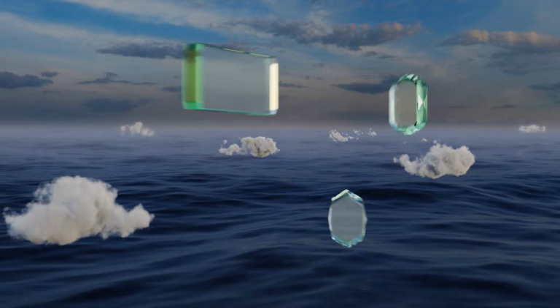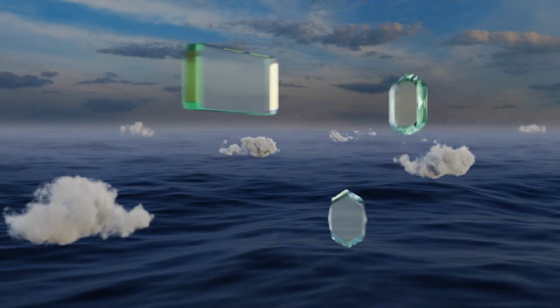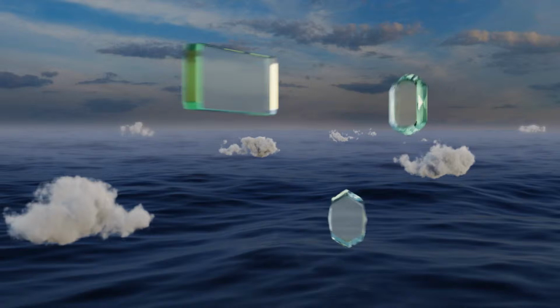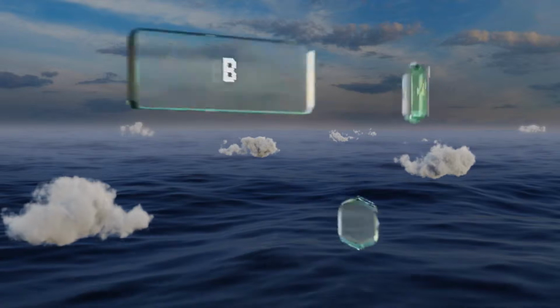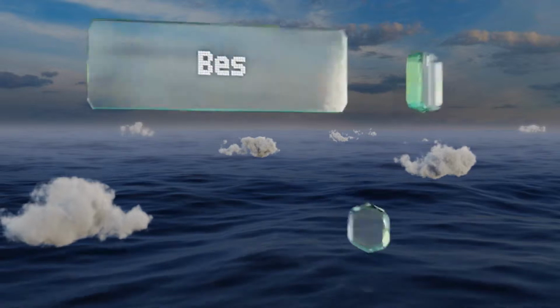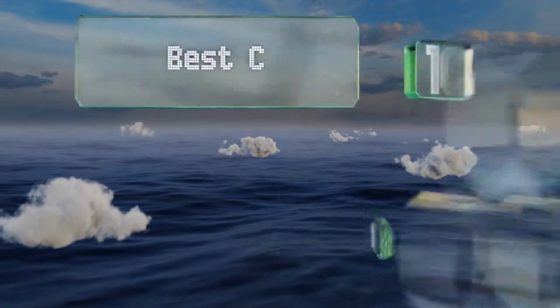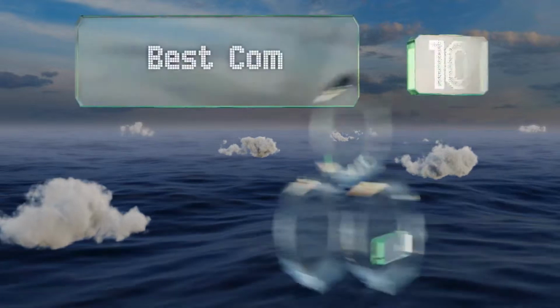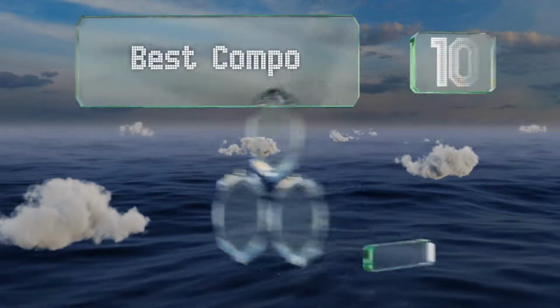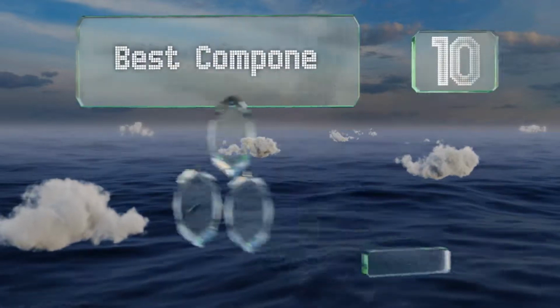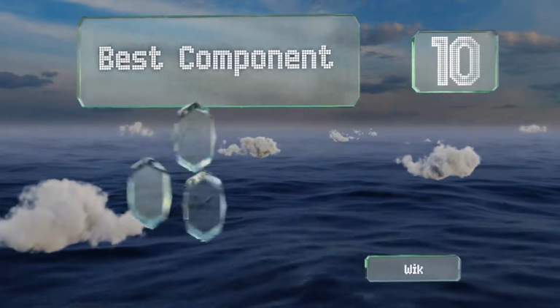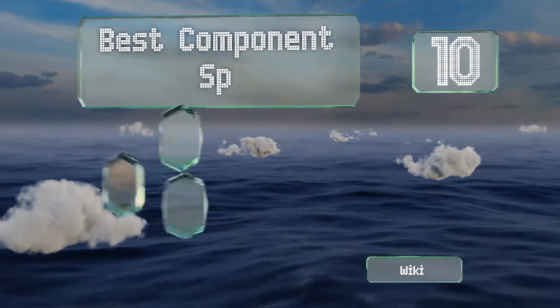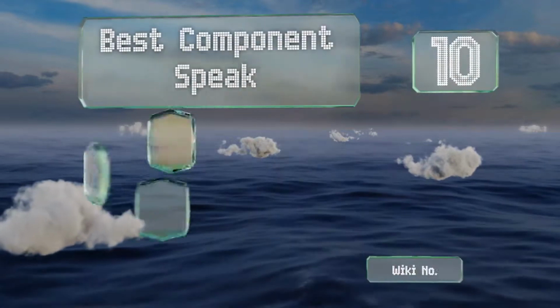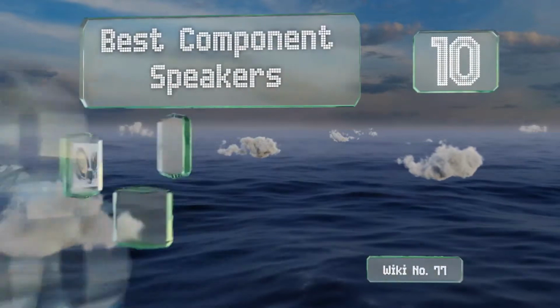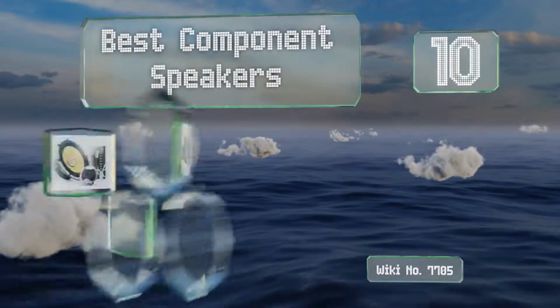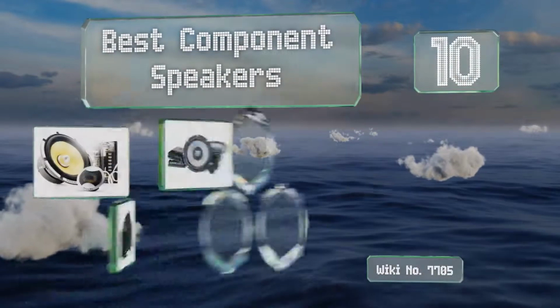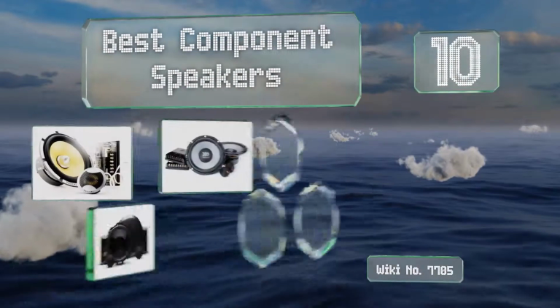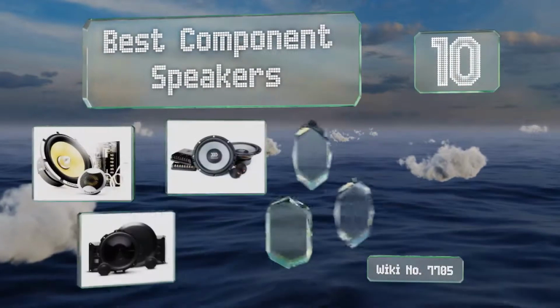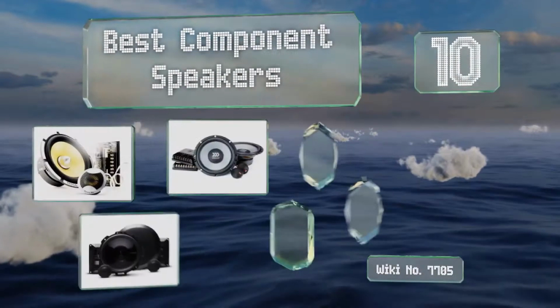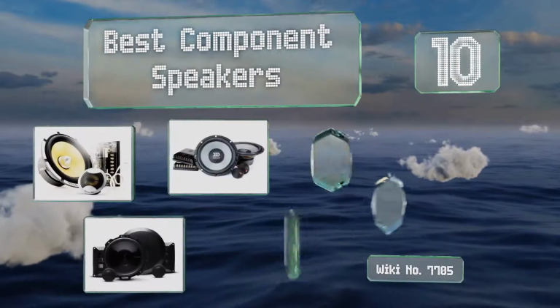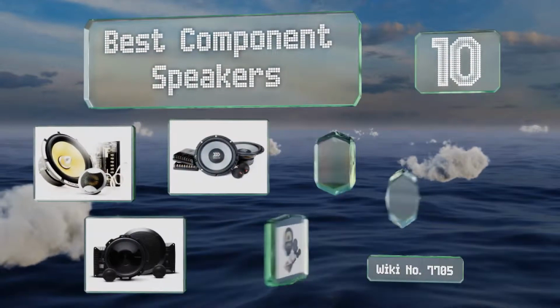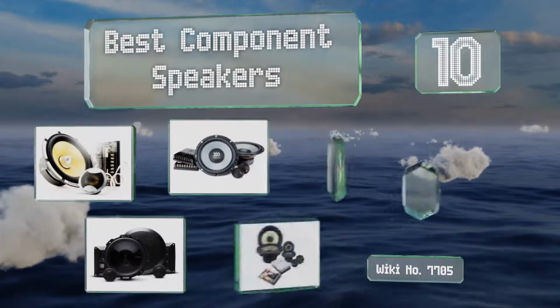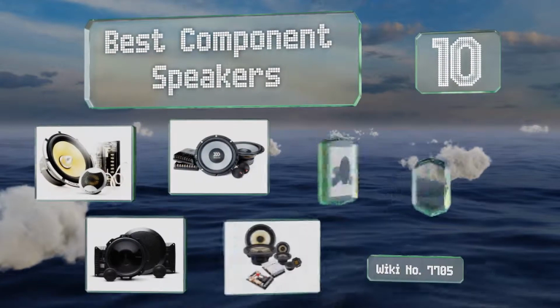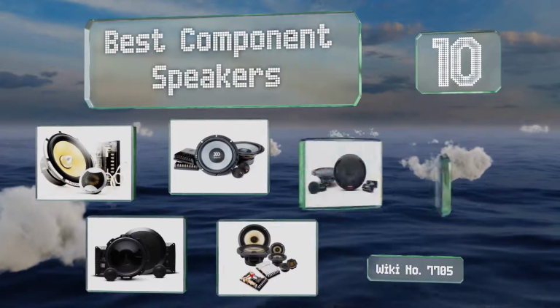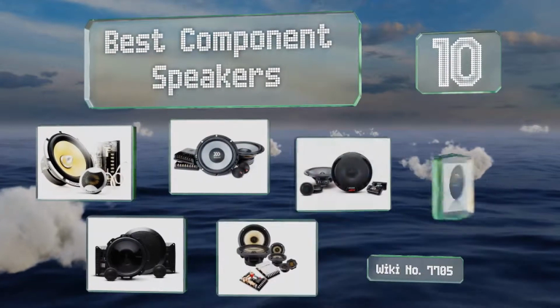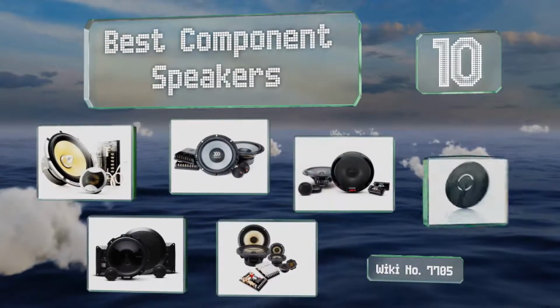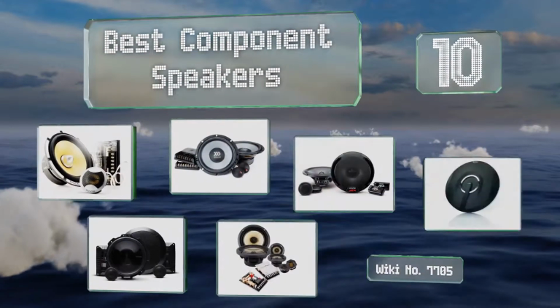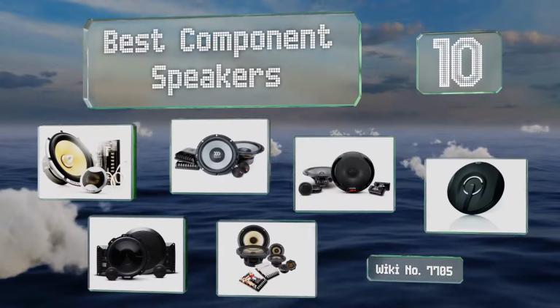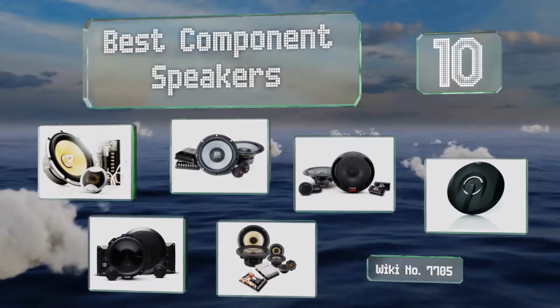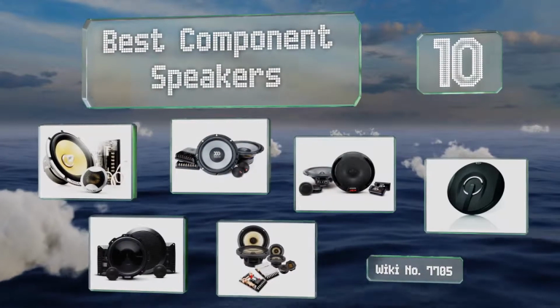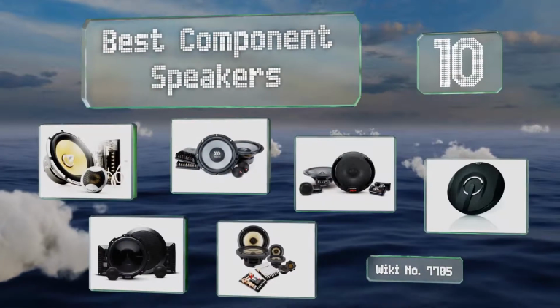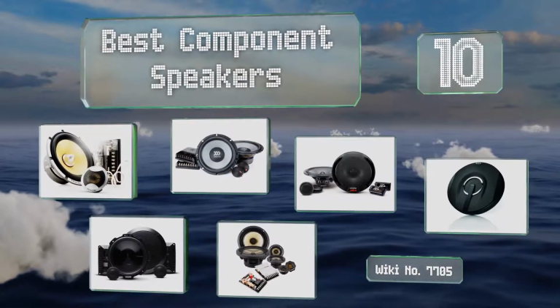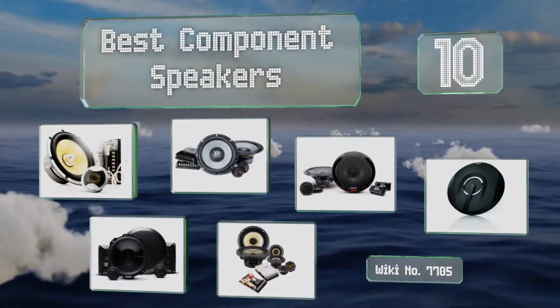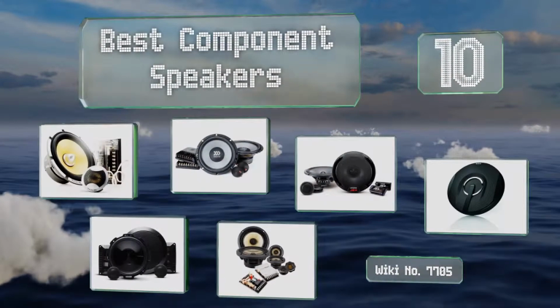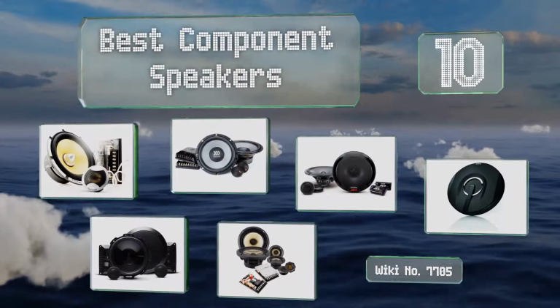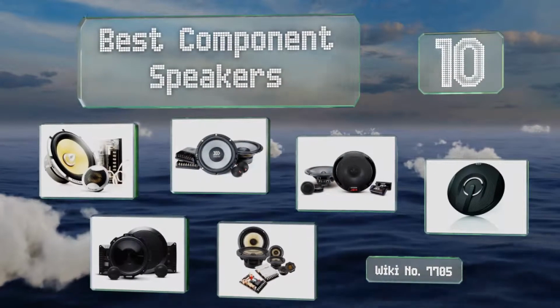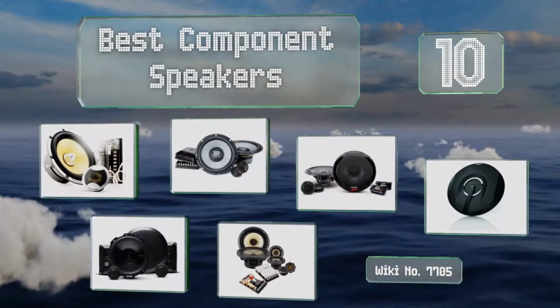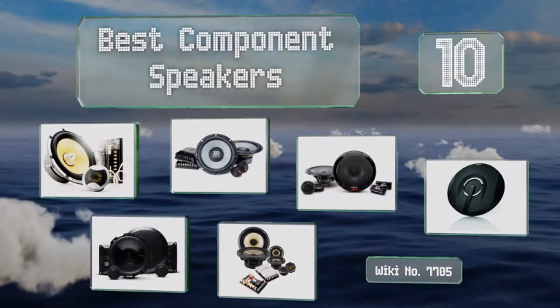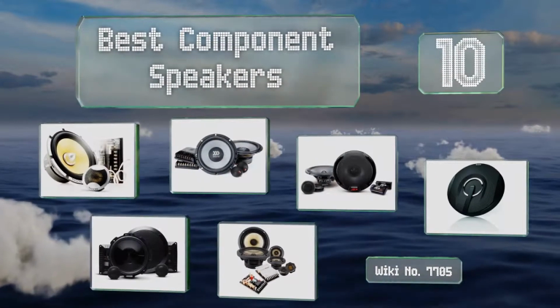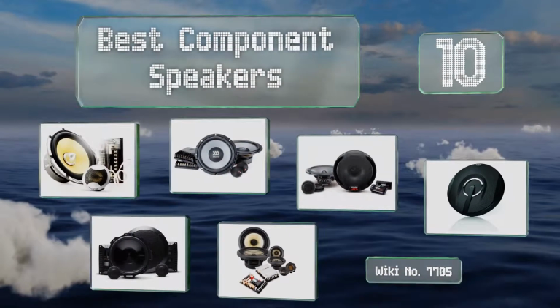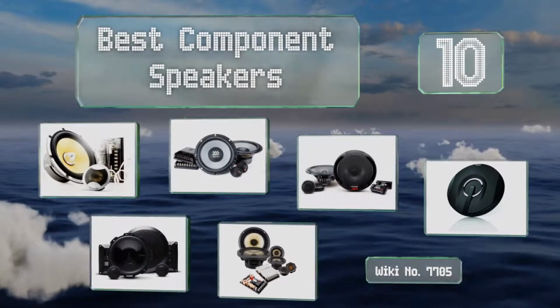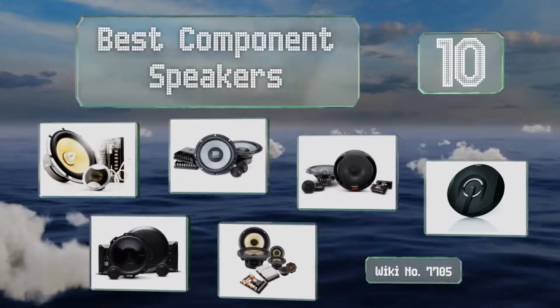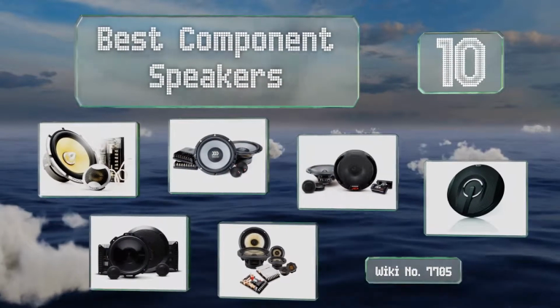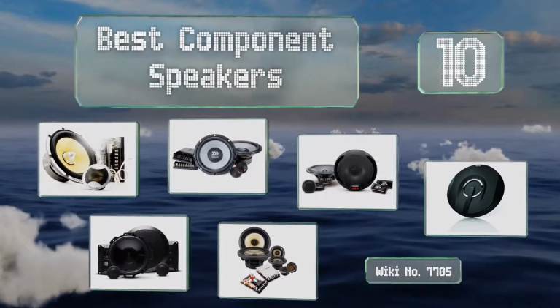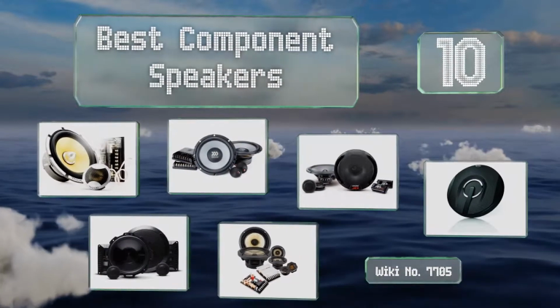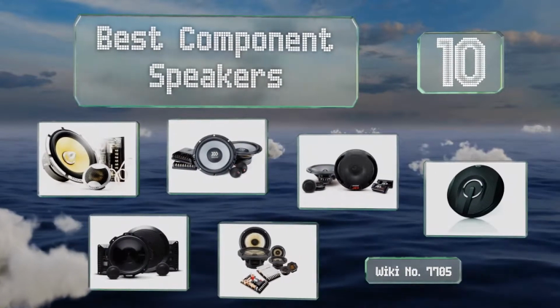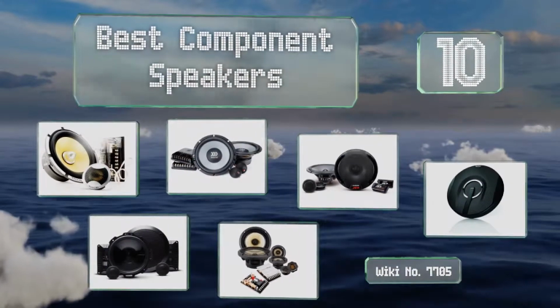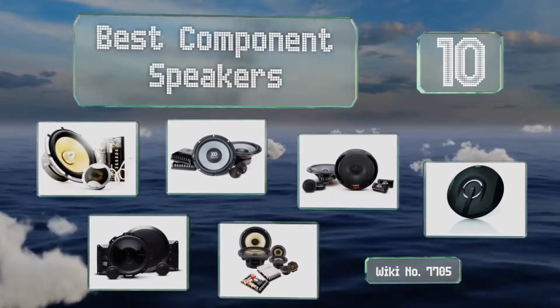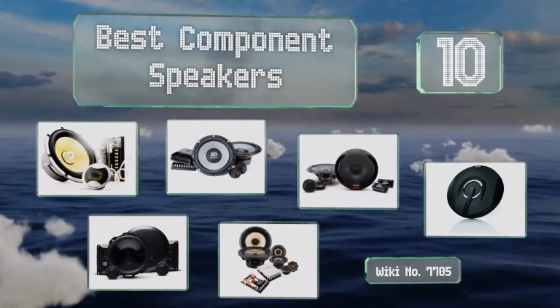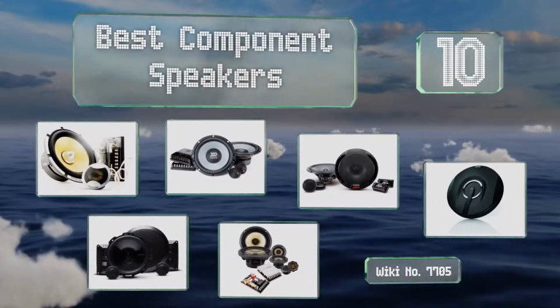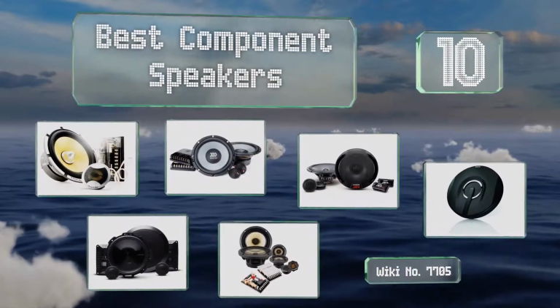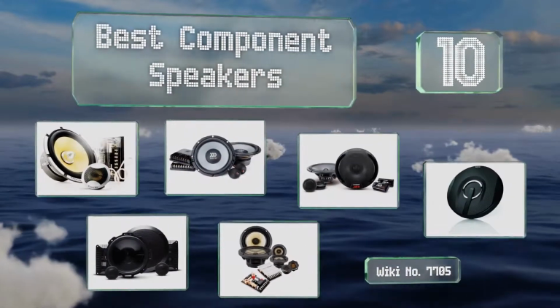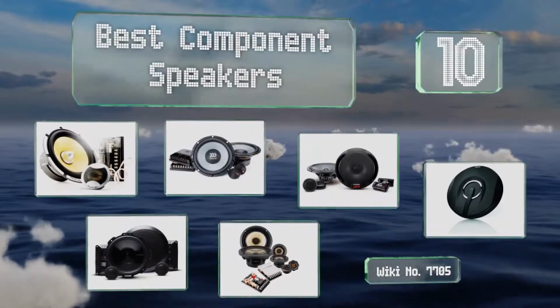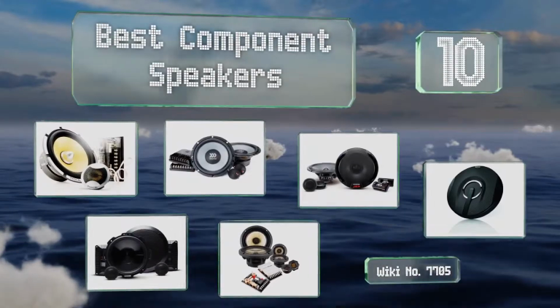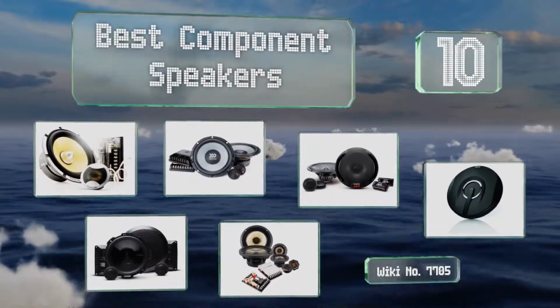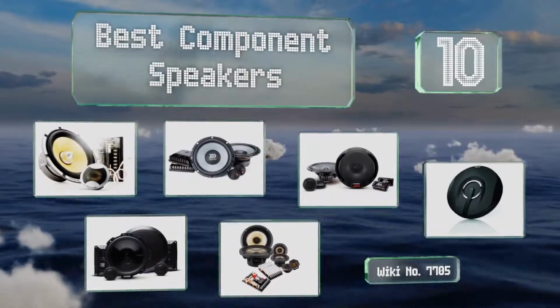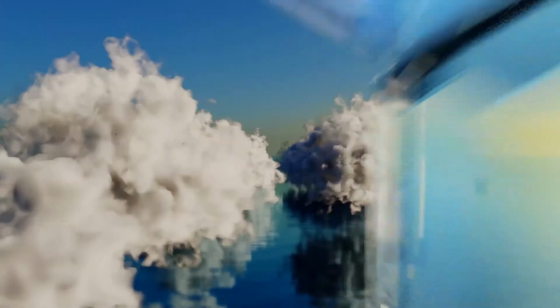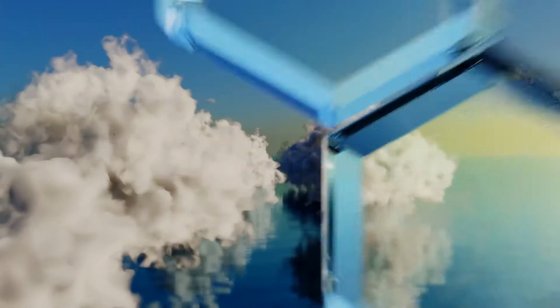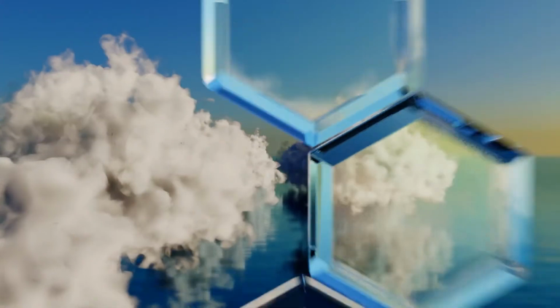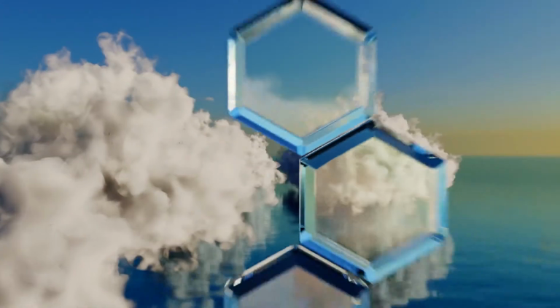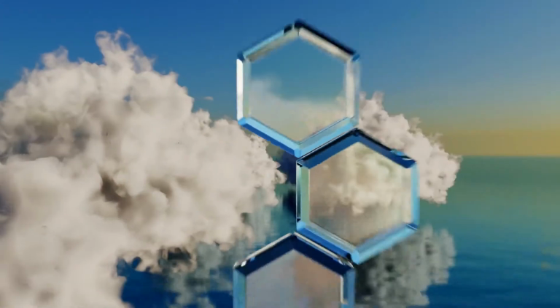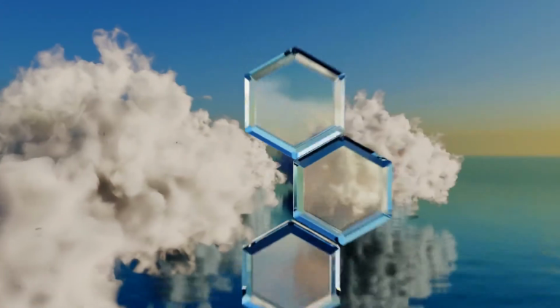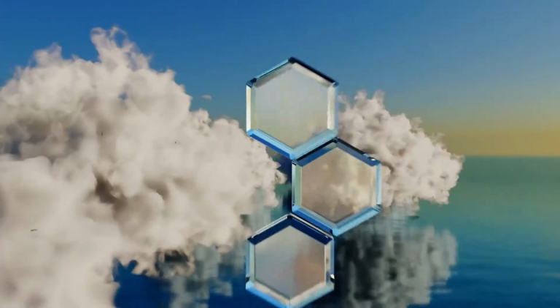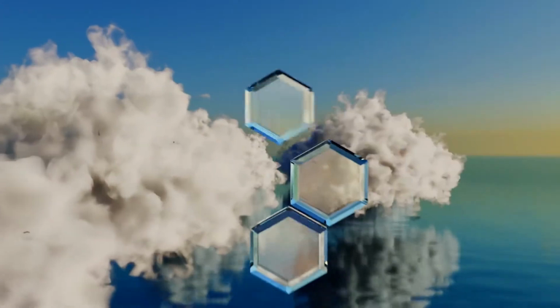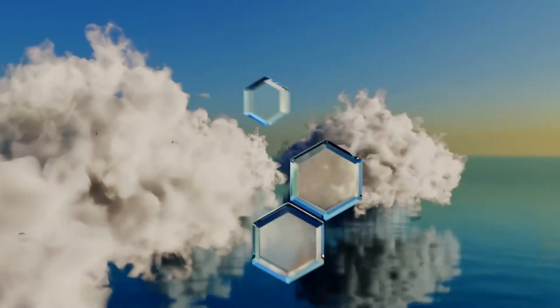10 best component speakers. Let's get started with the list, starting off at number 10.